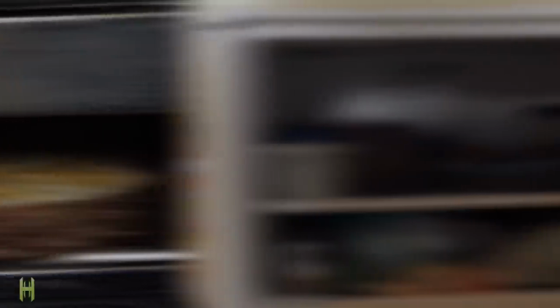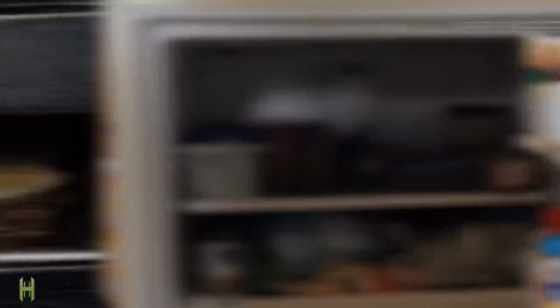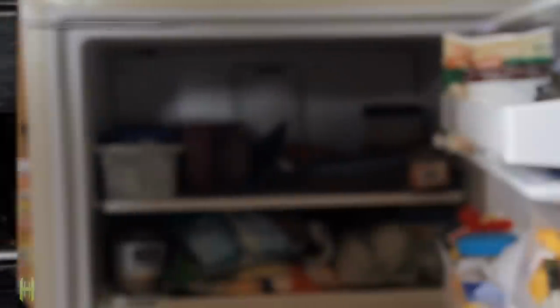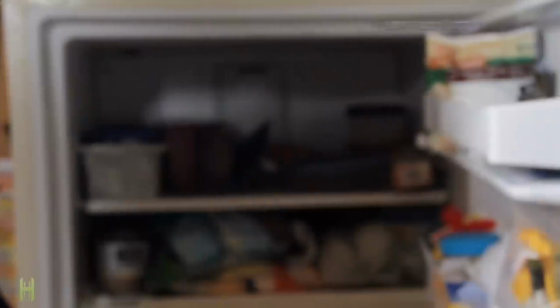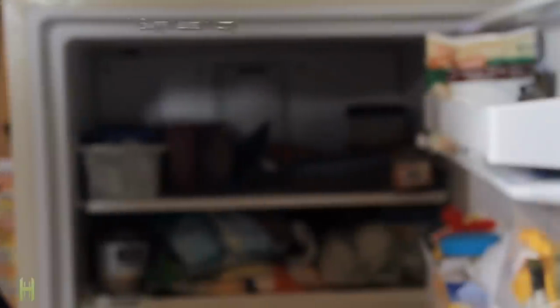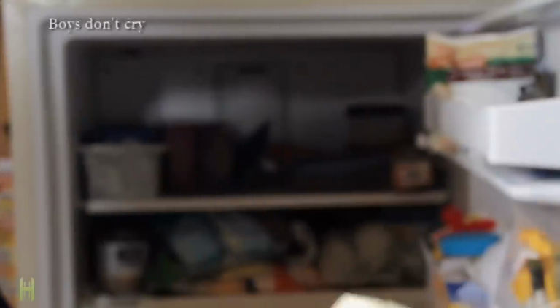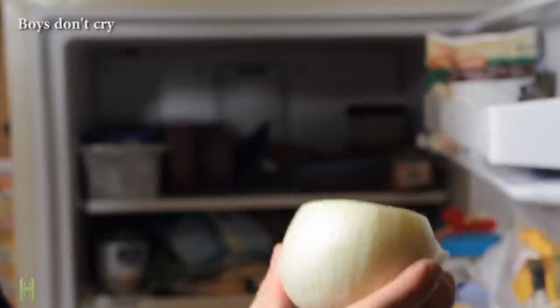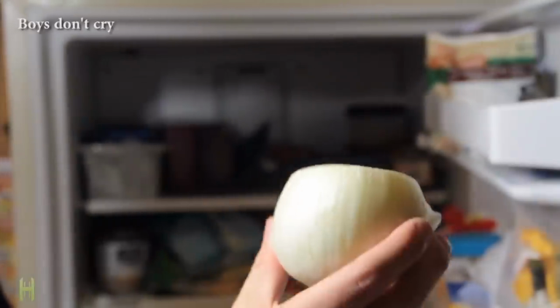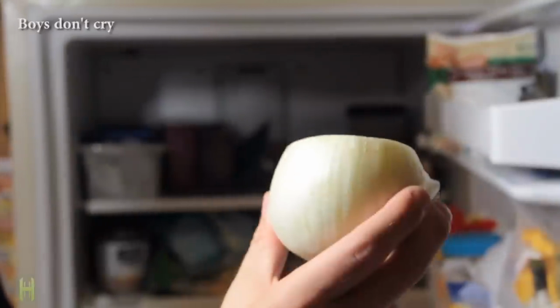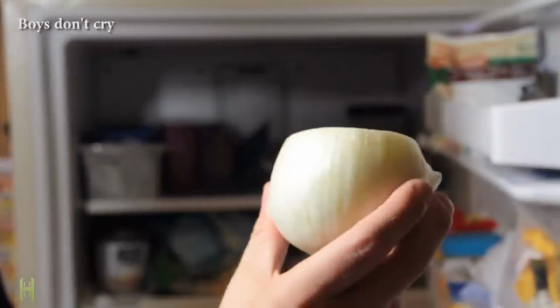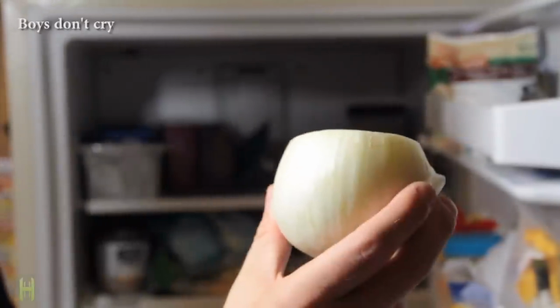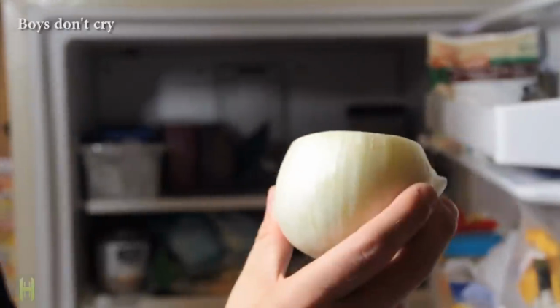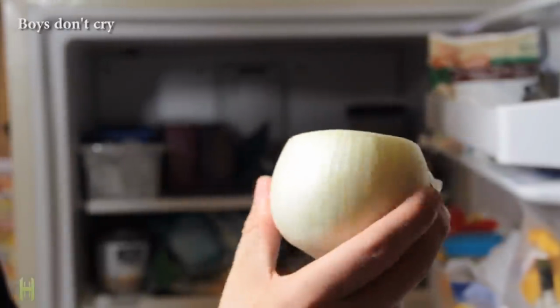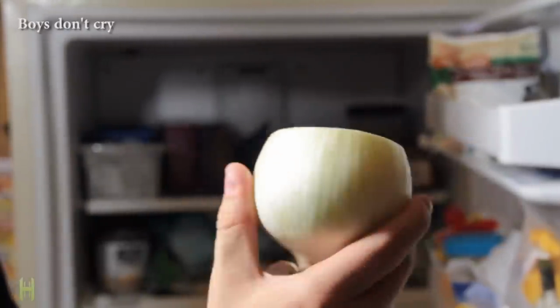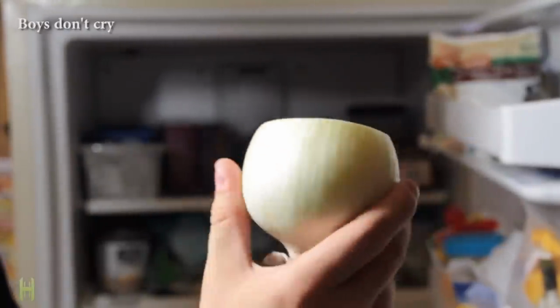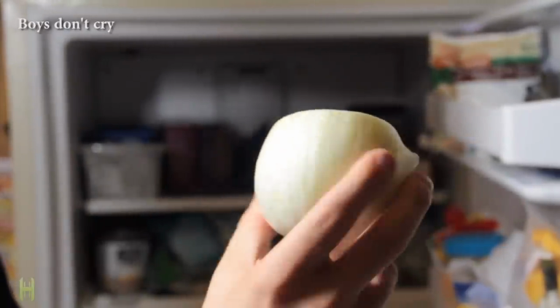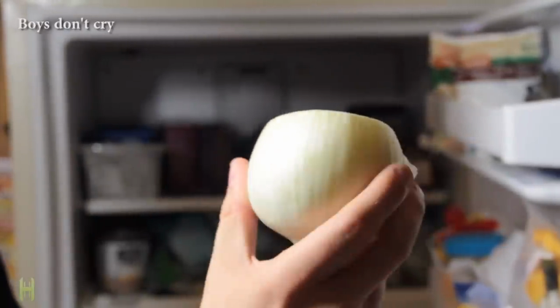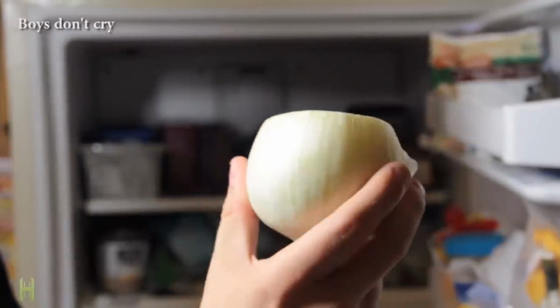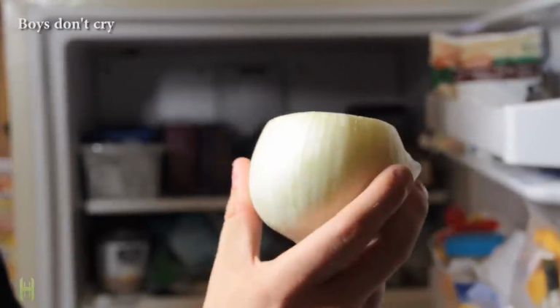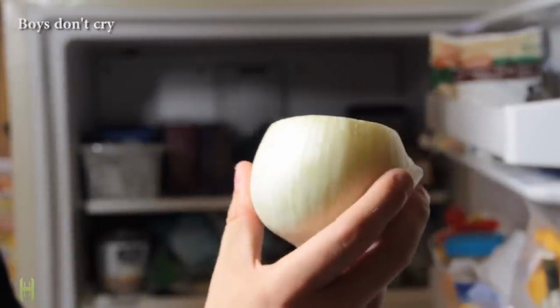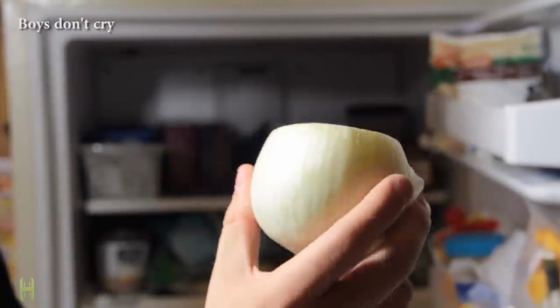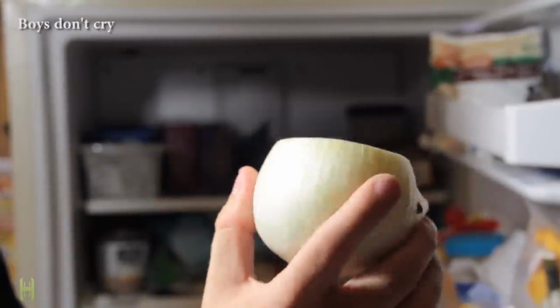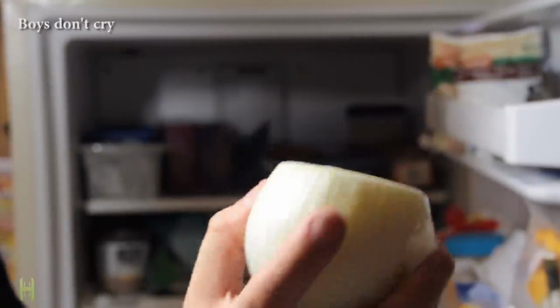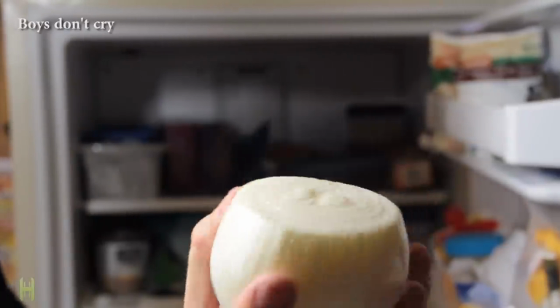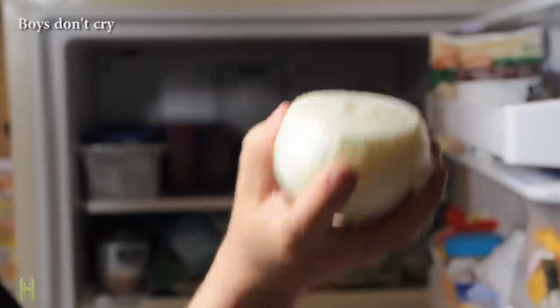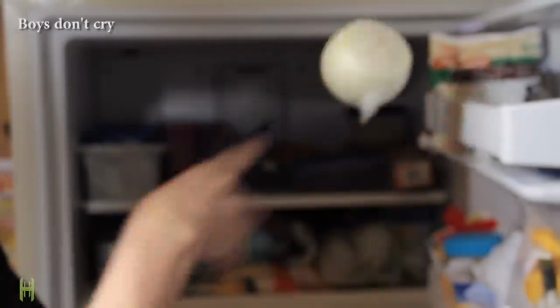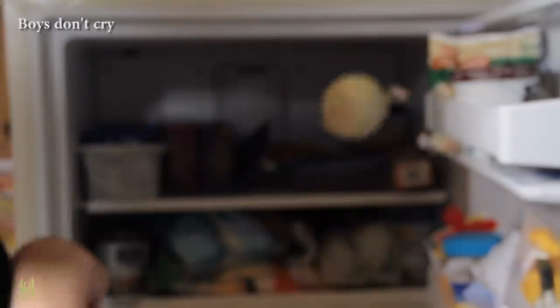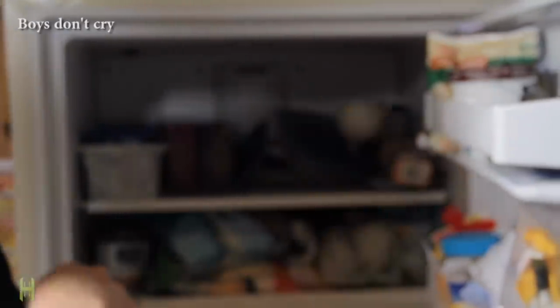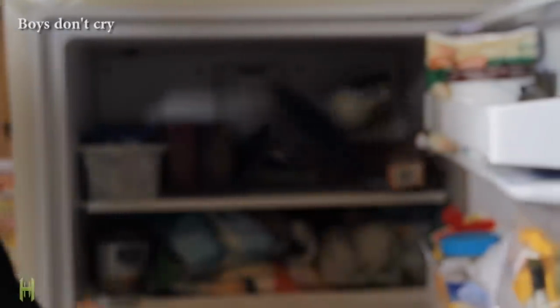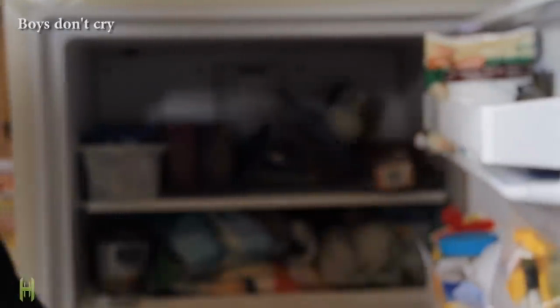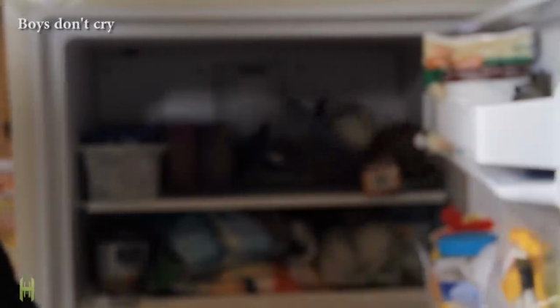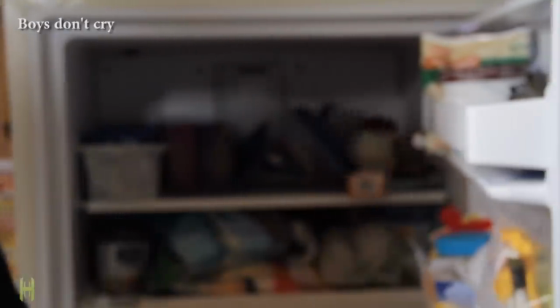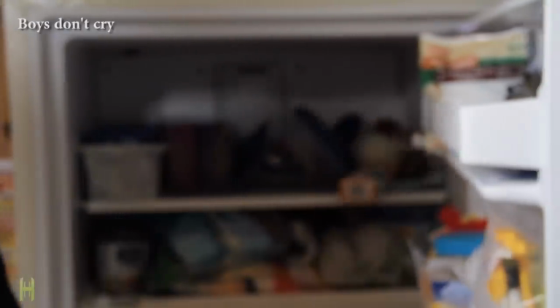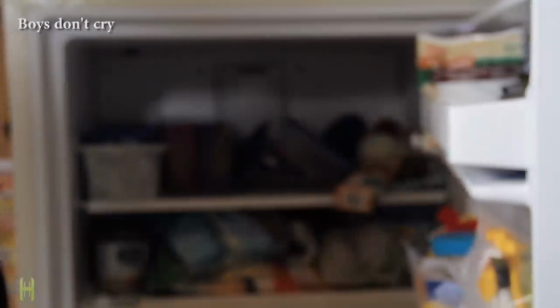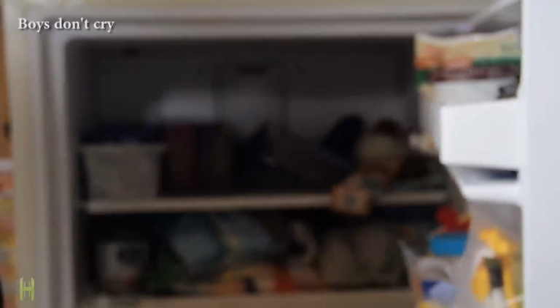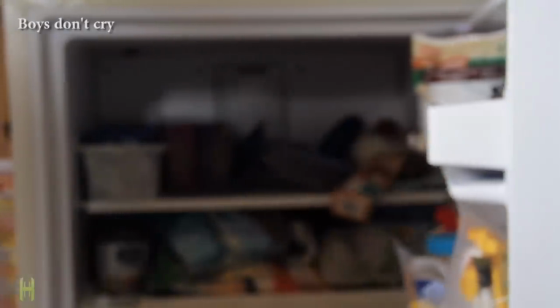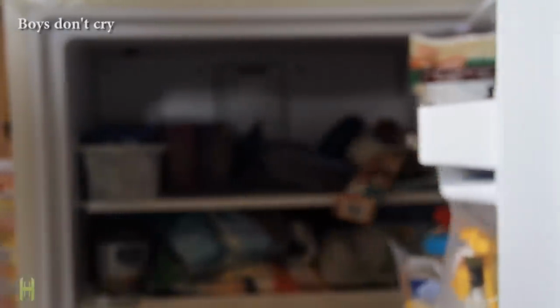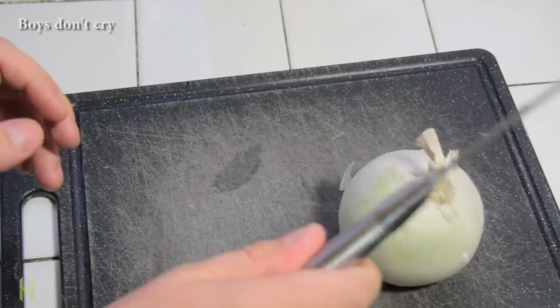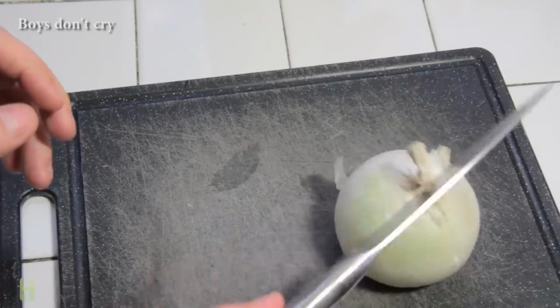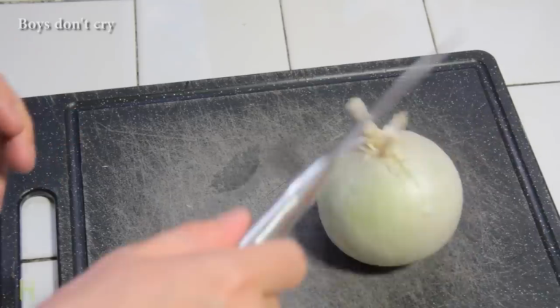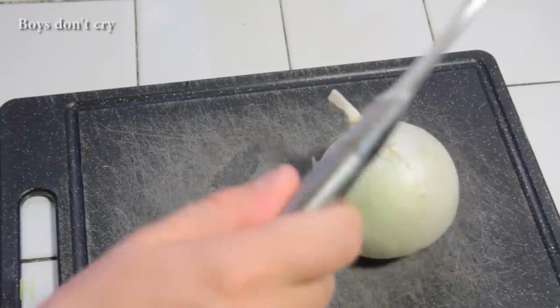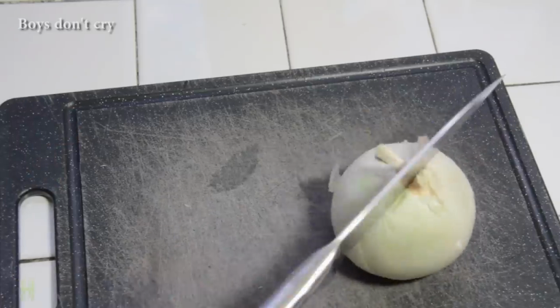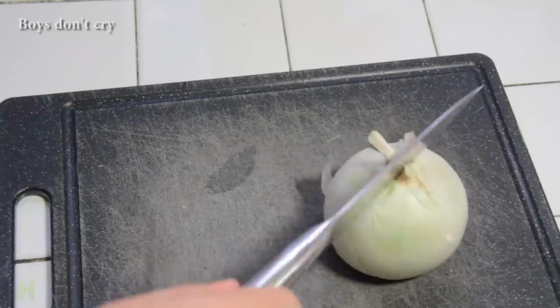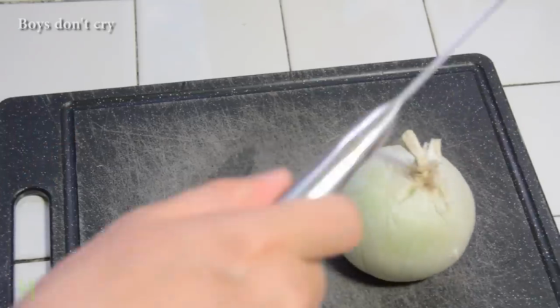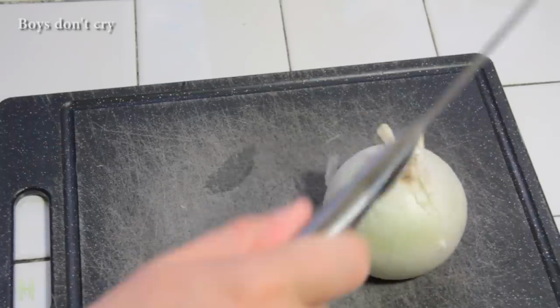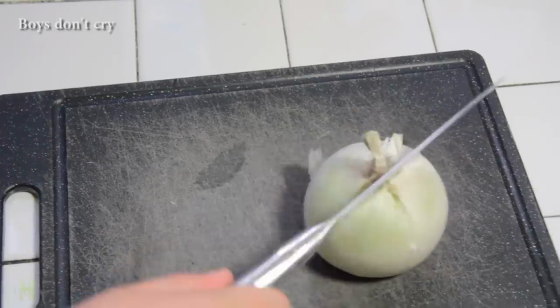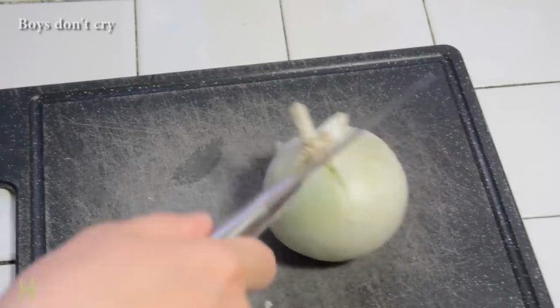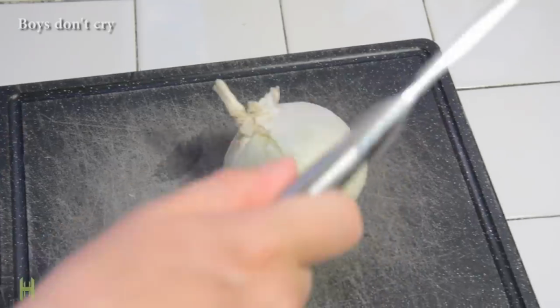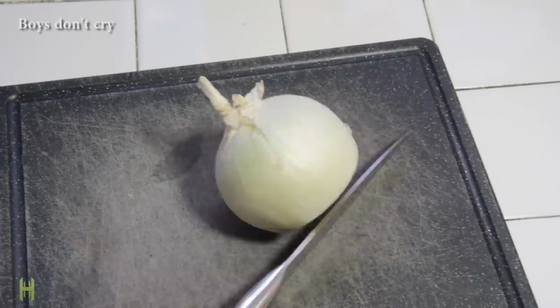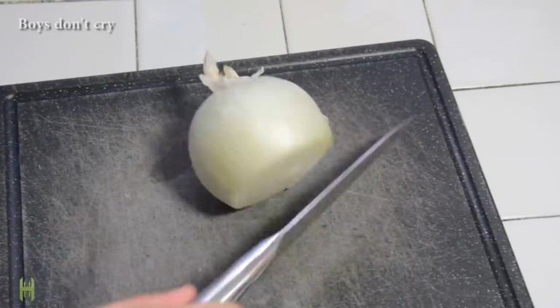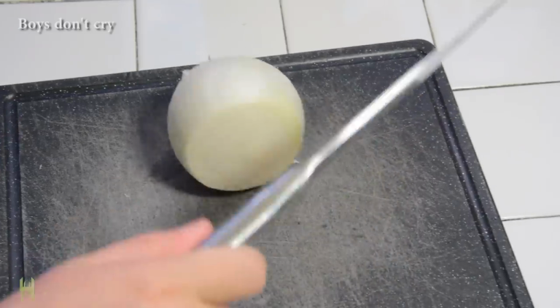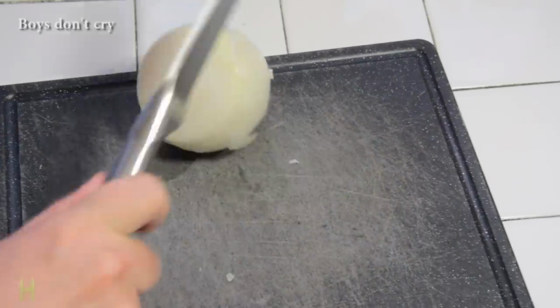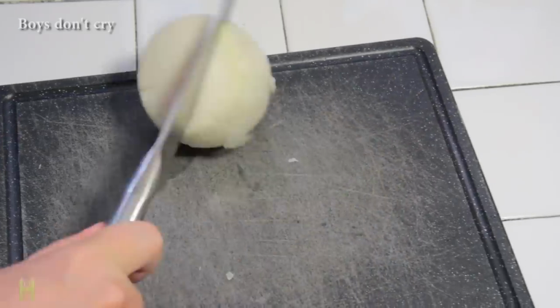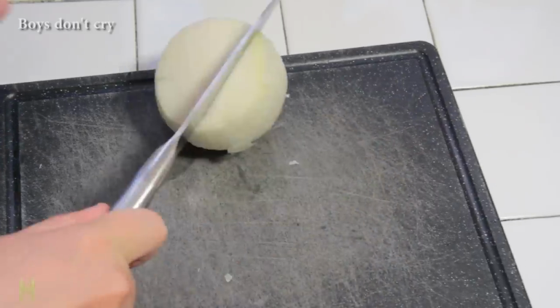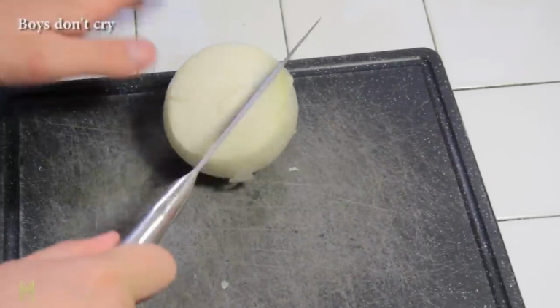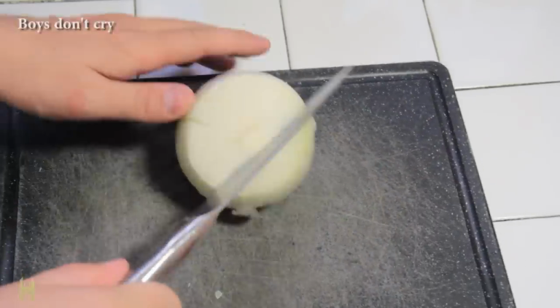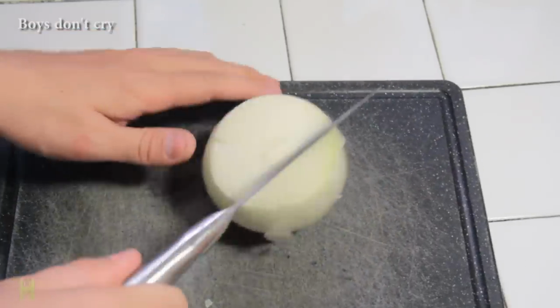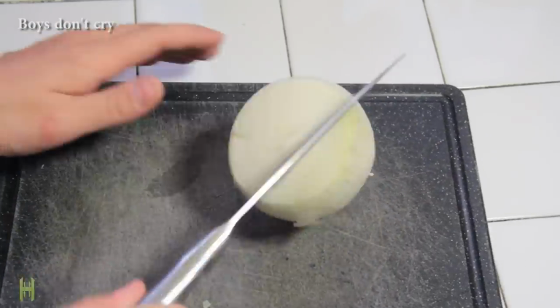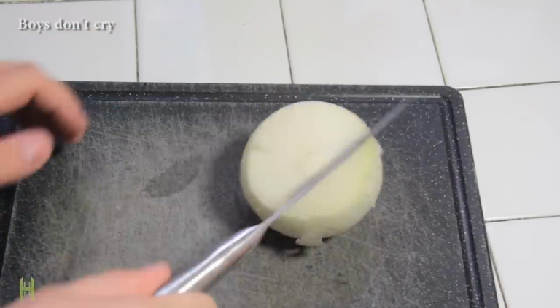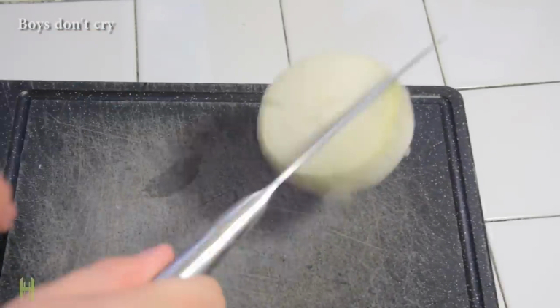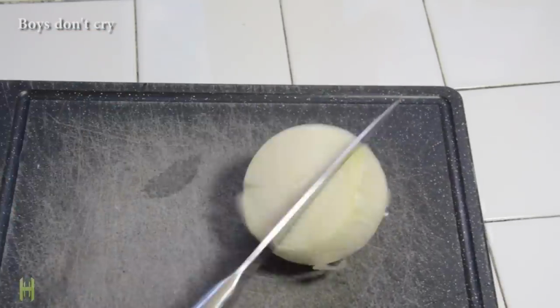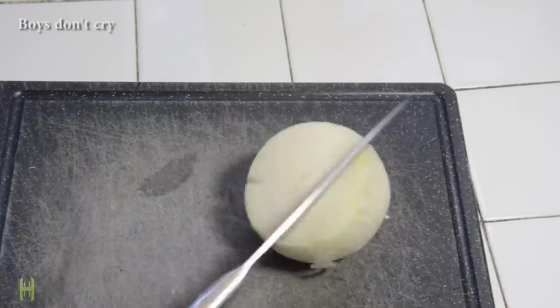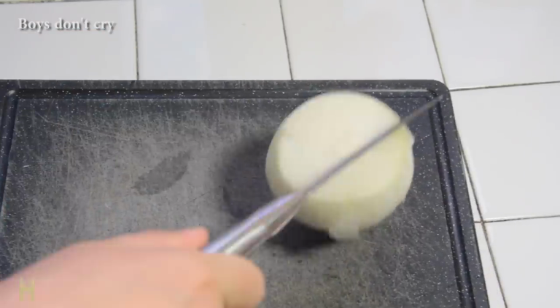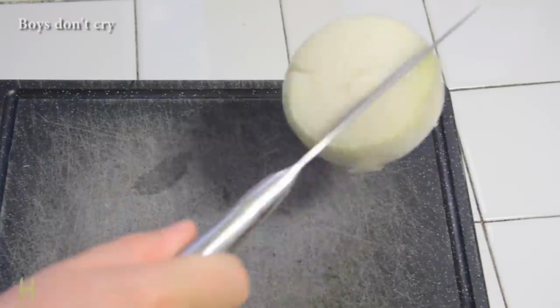Are you tearing up when you're cutting onions? Toss them in the freezer for about 15 minutes before you cut them. No more tears.